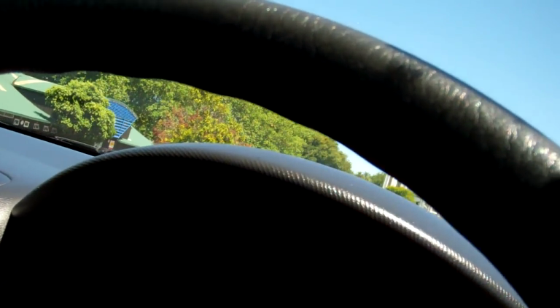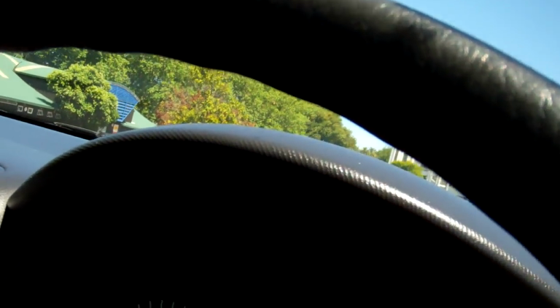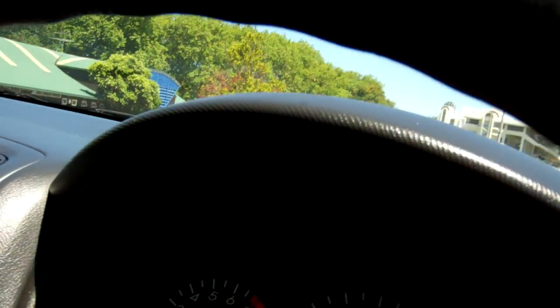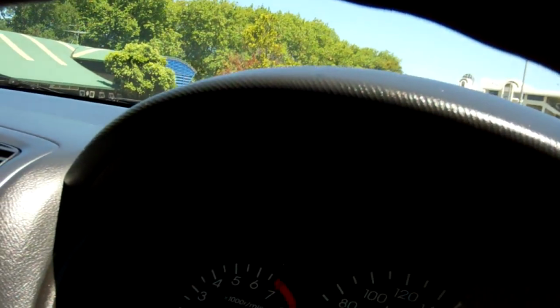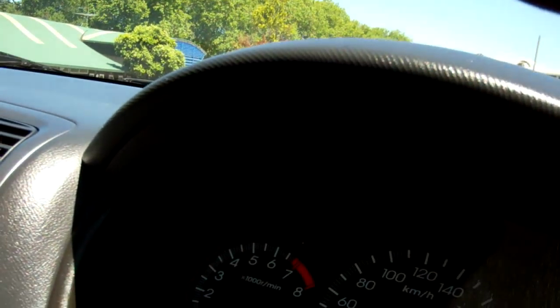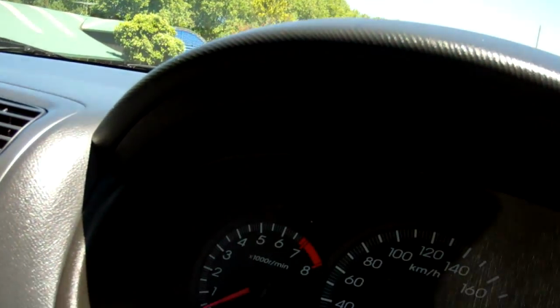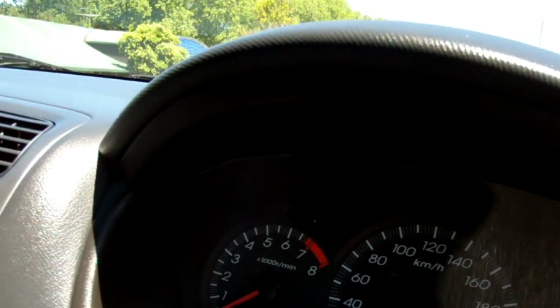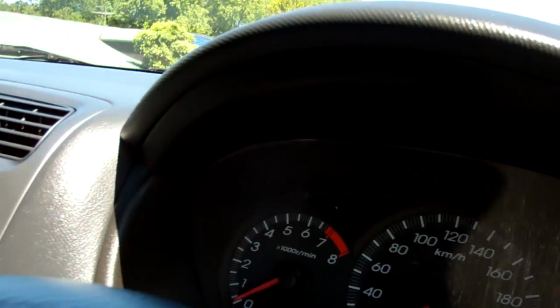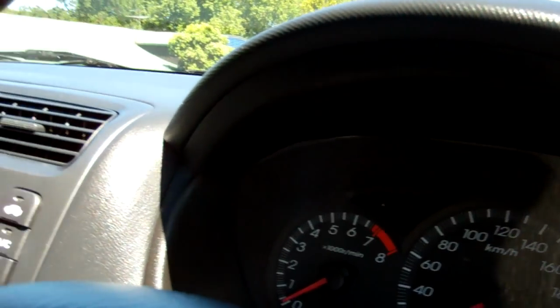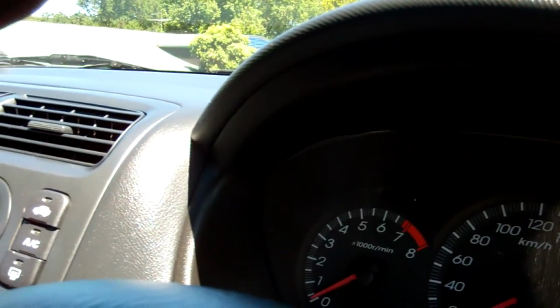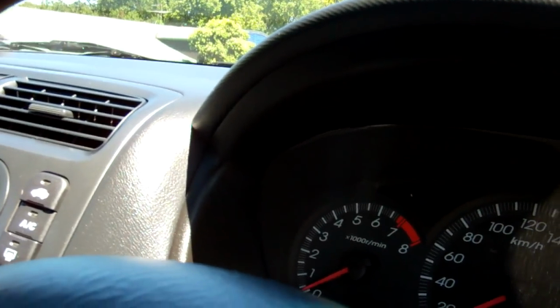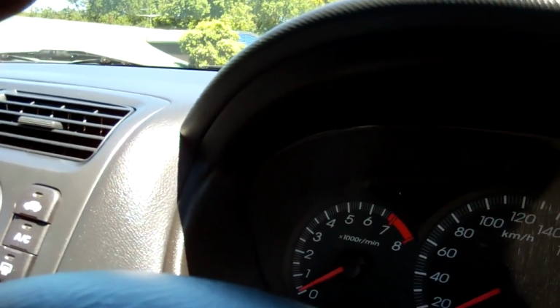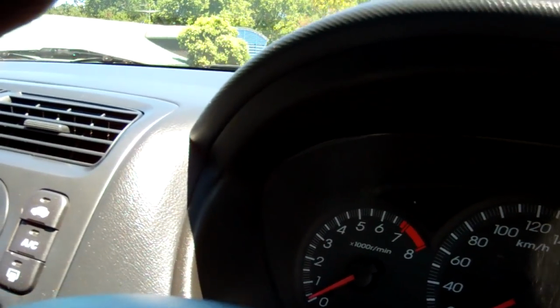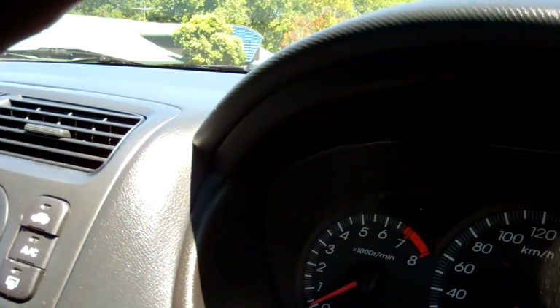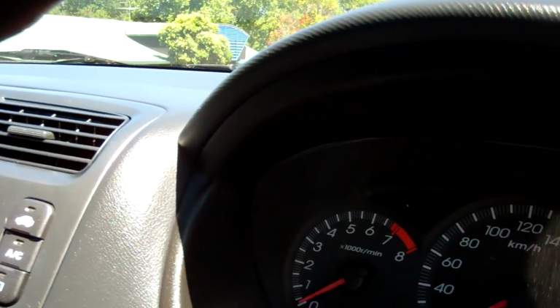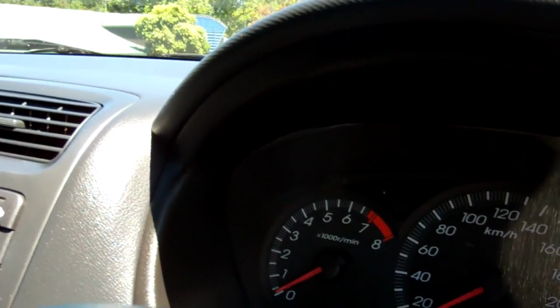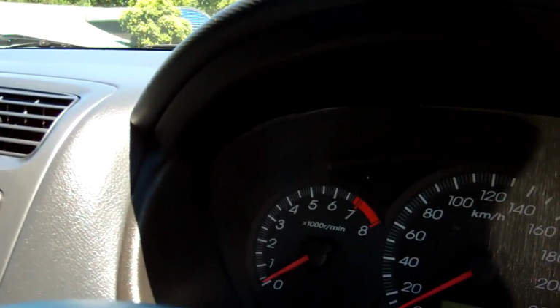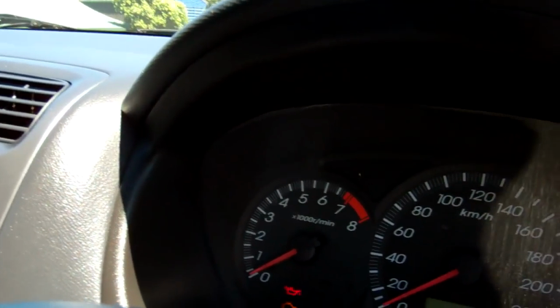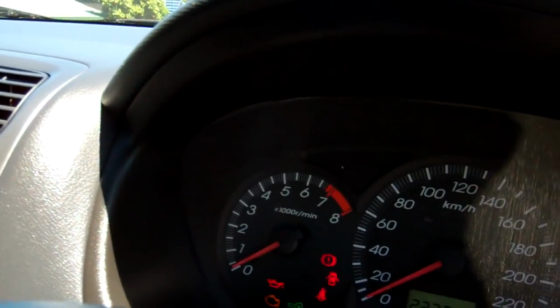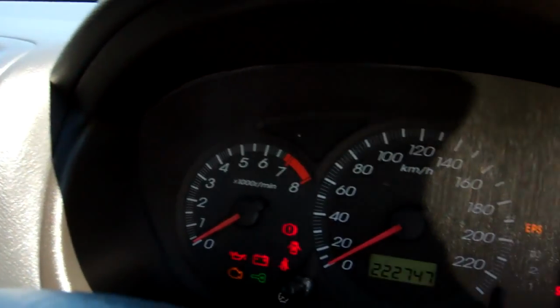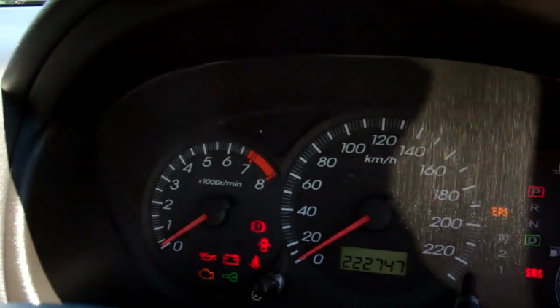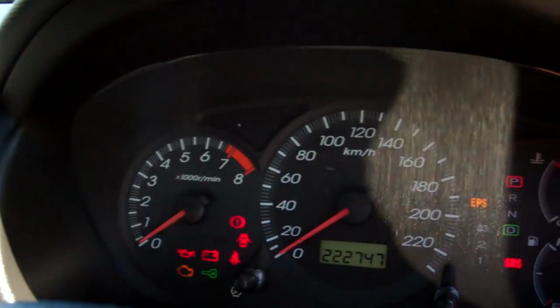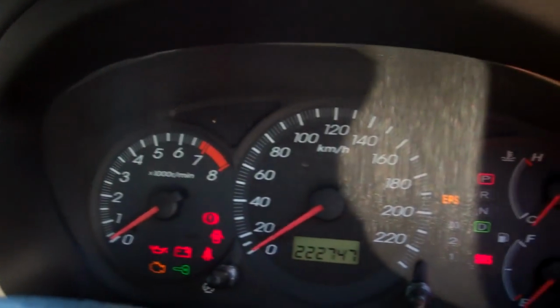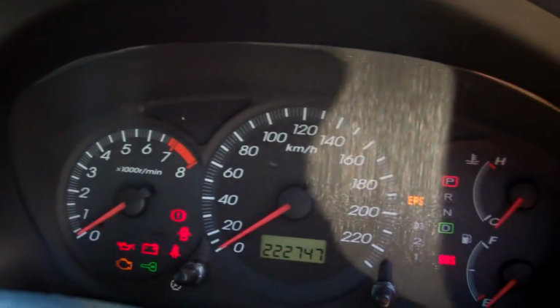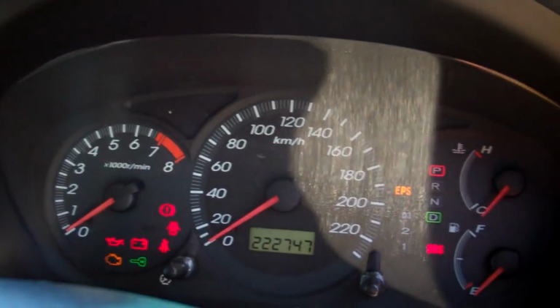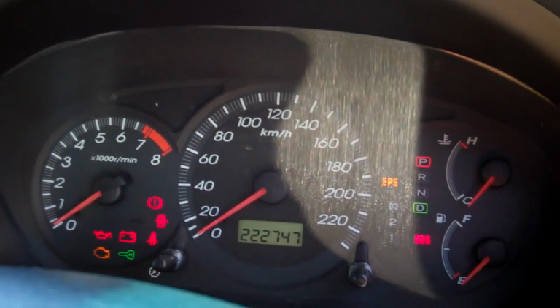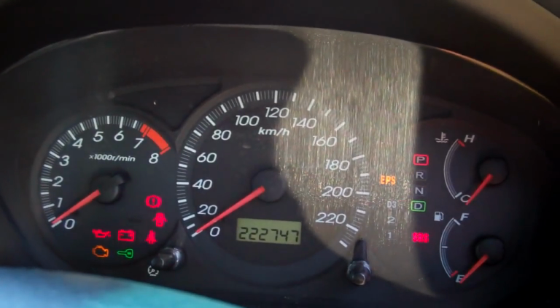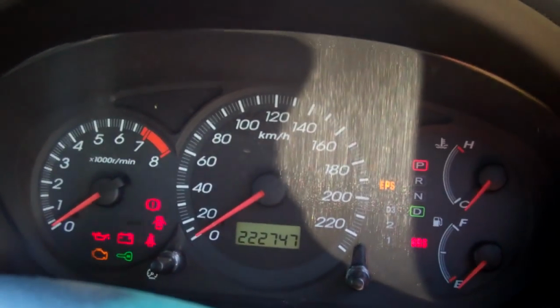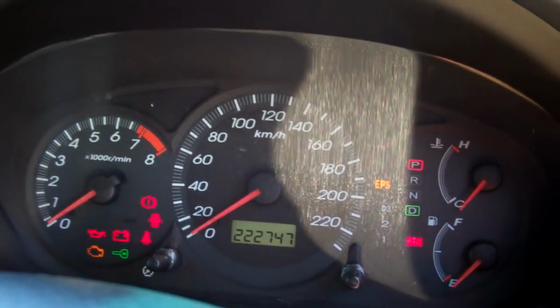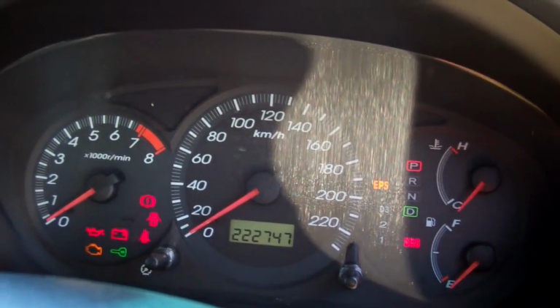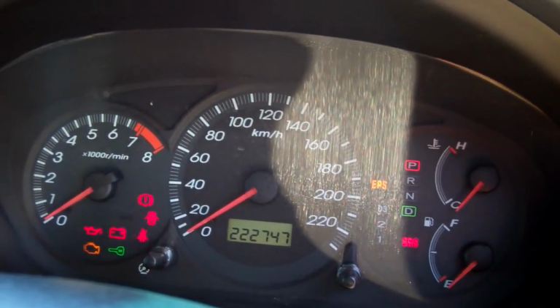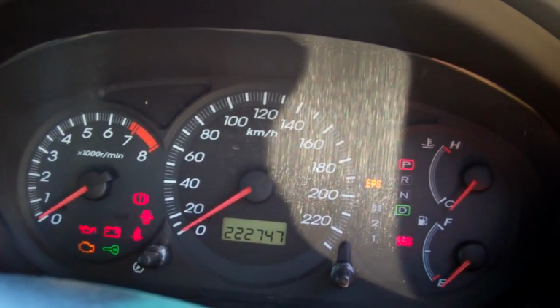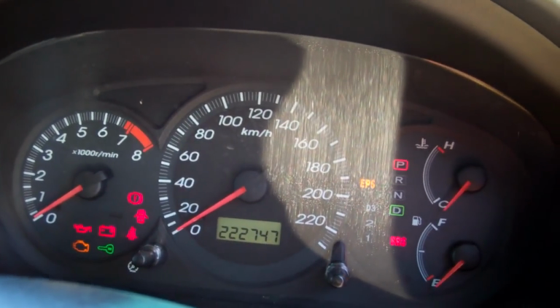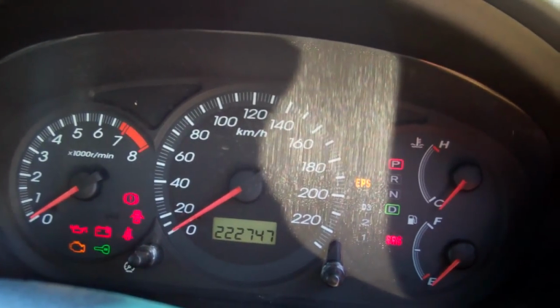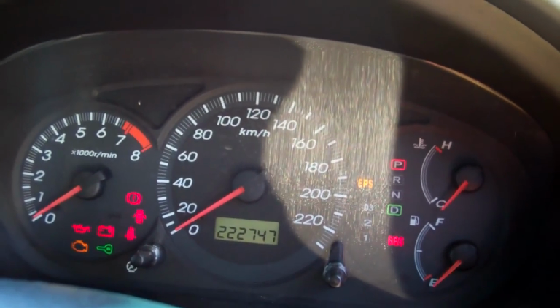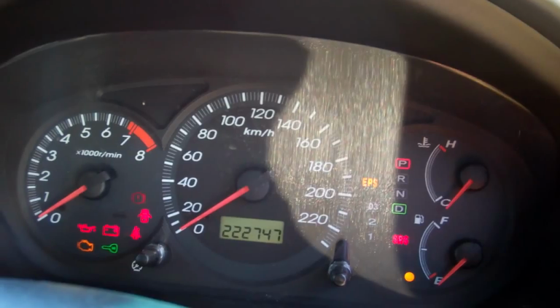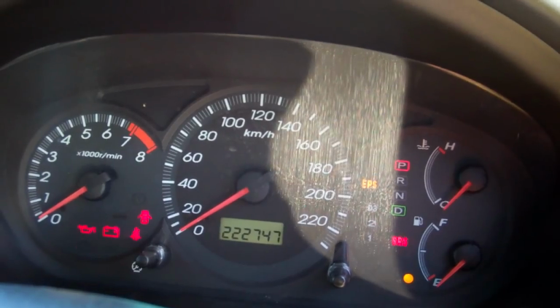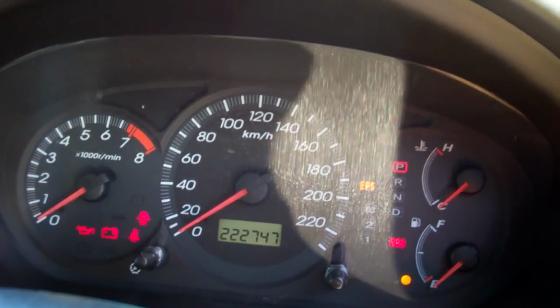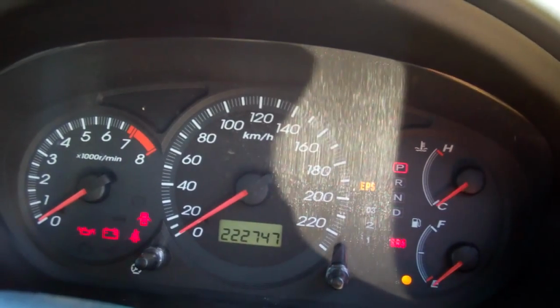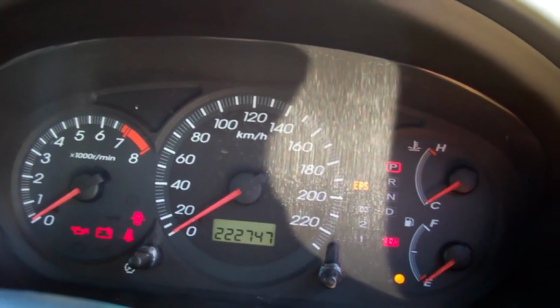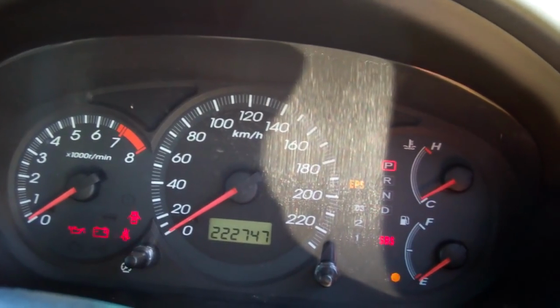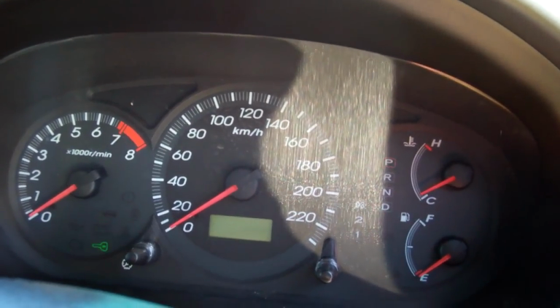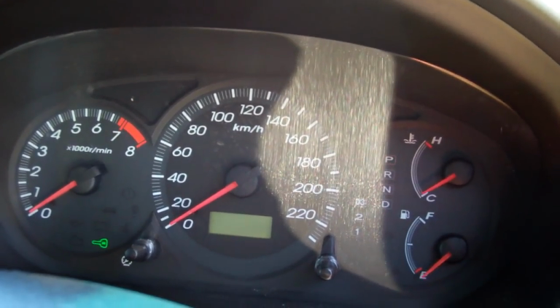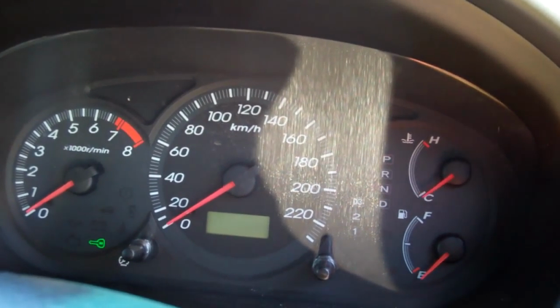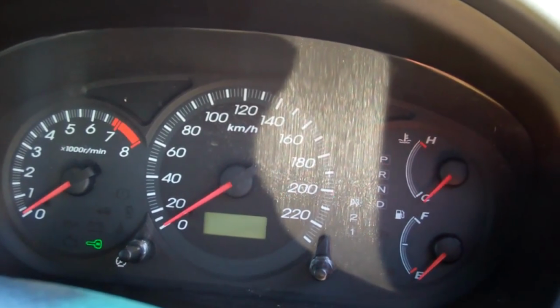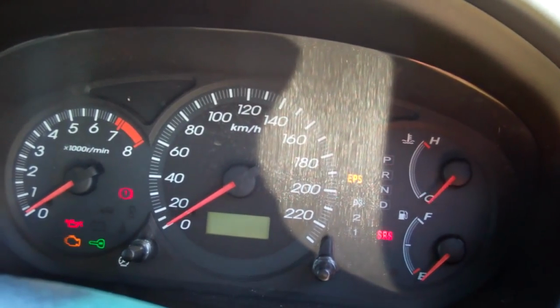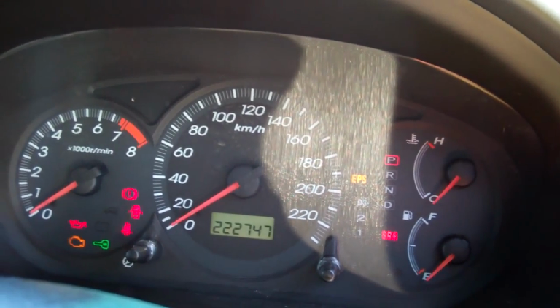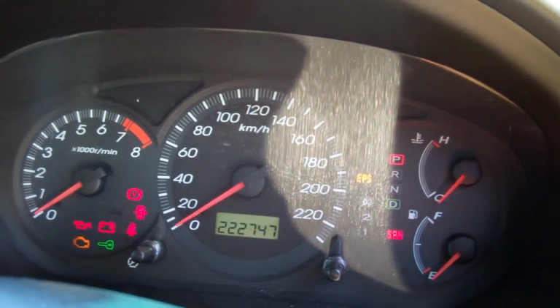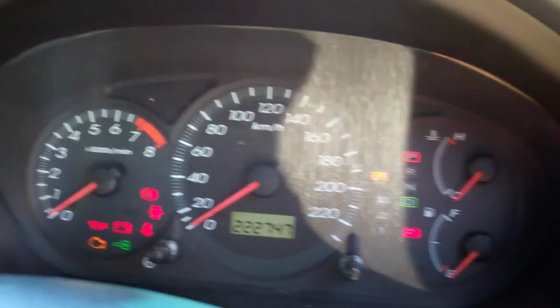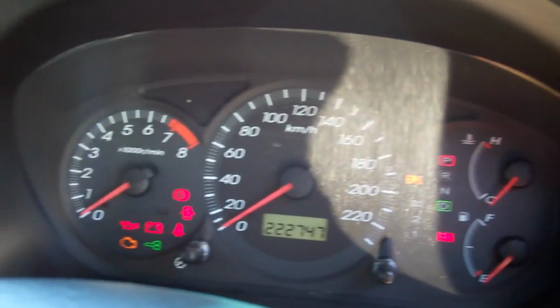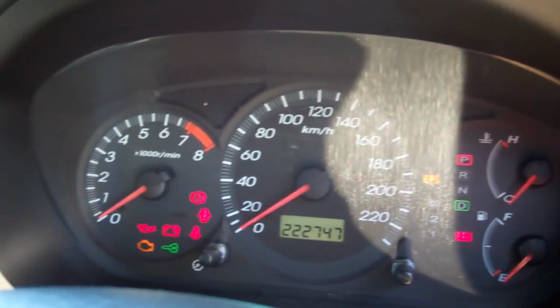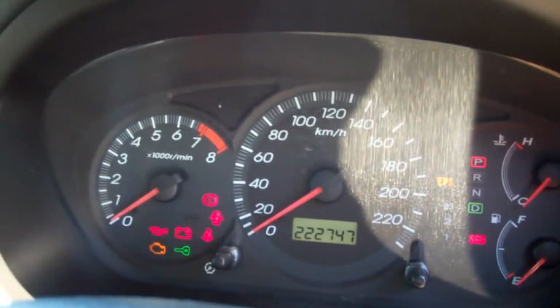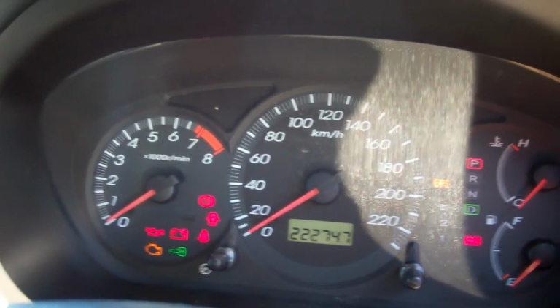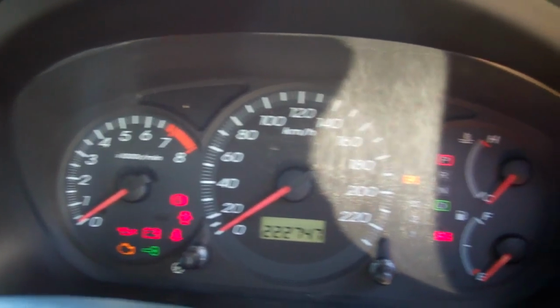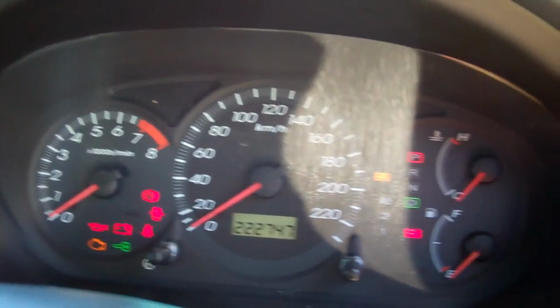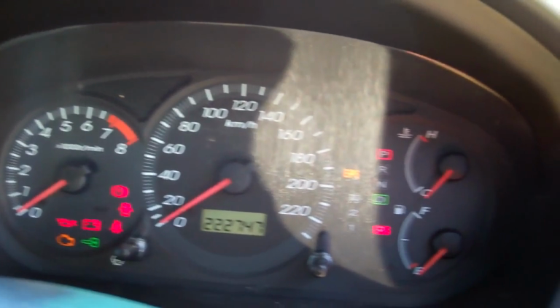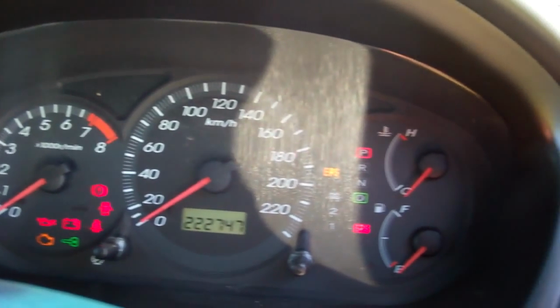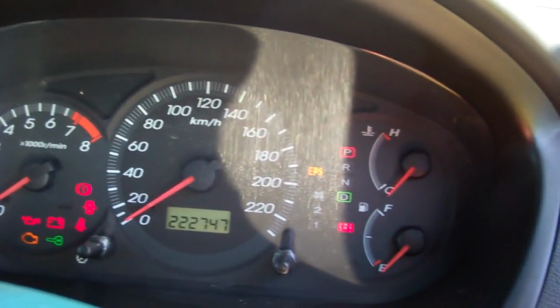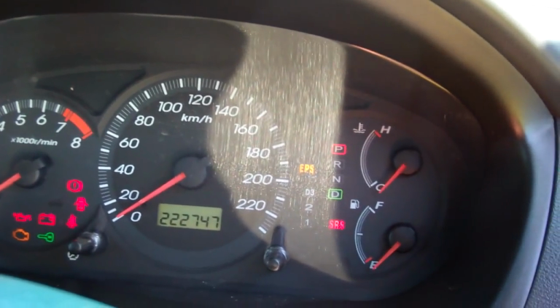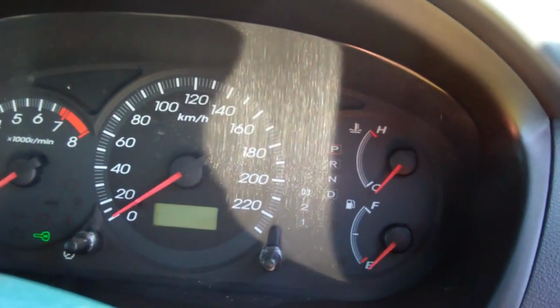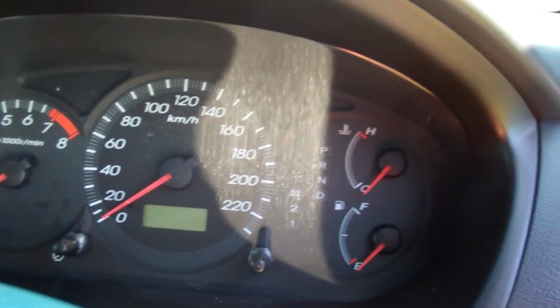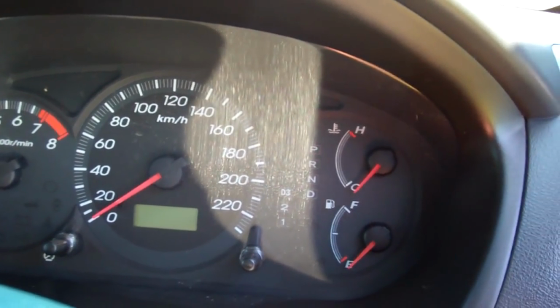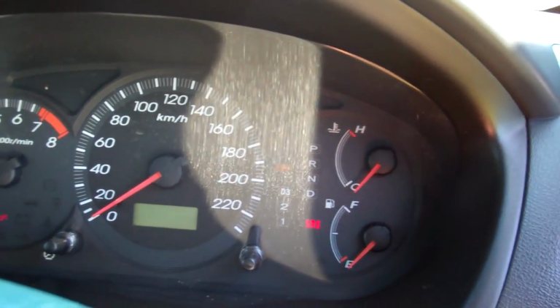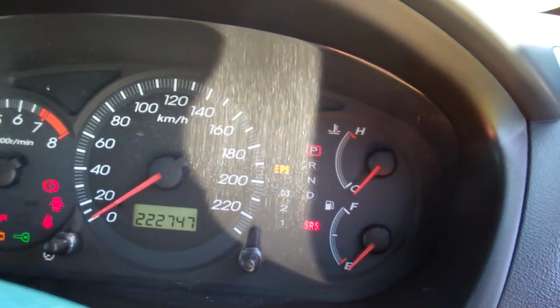I'll just put the key in and we'll see where it's at now. 222,000 Ks. Here's all your lighting.